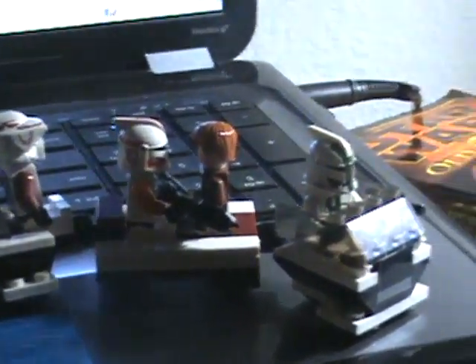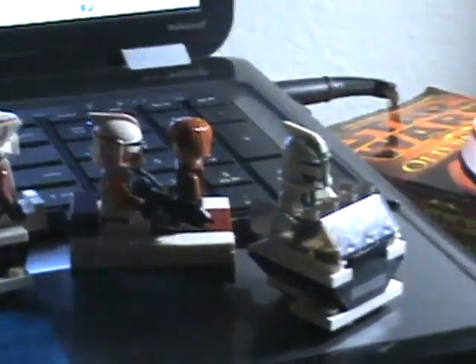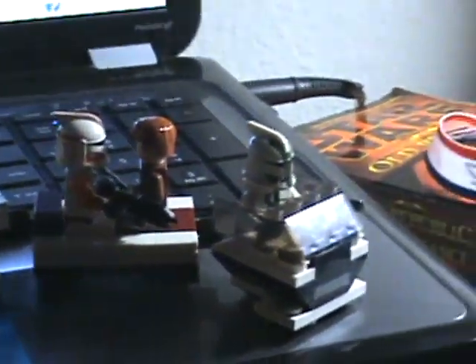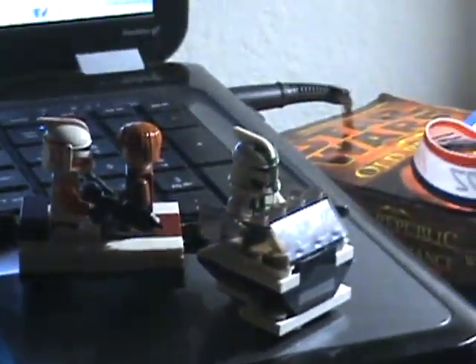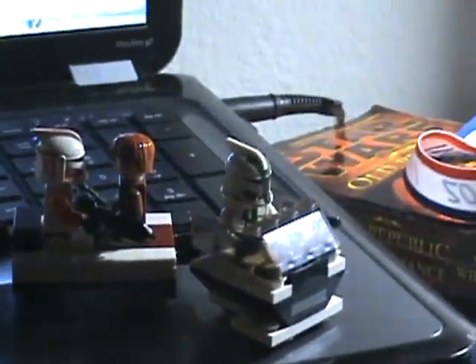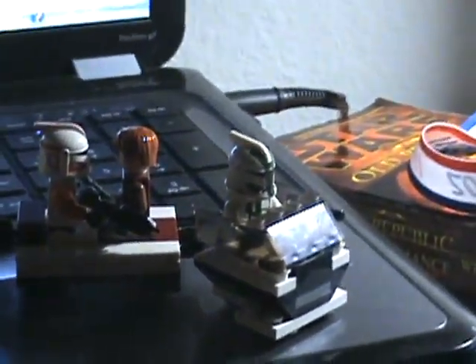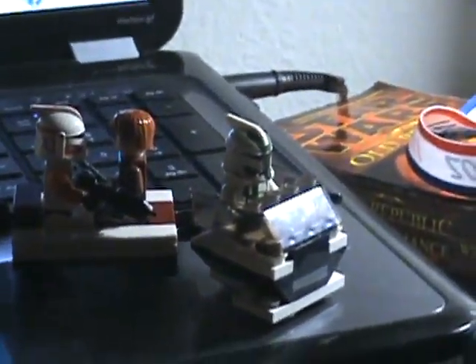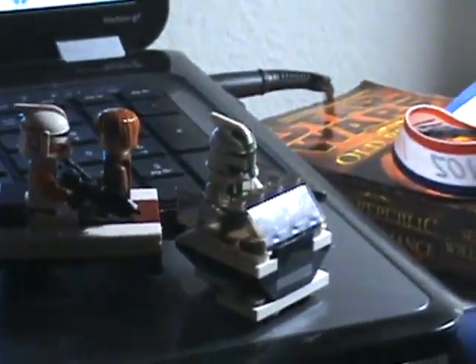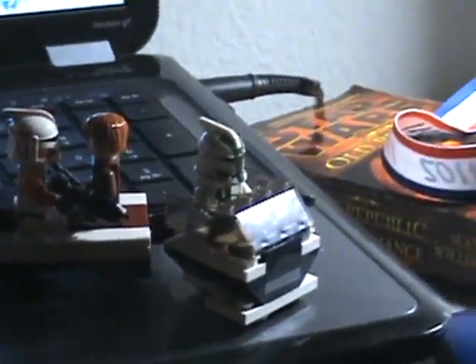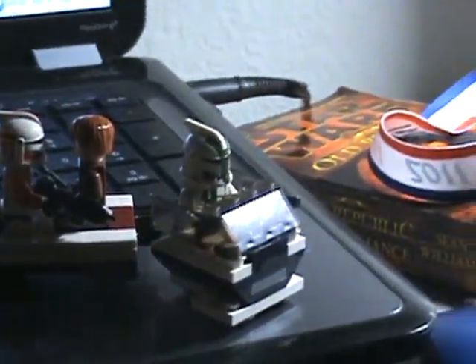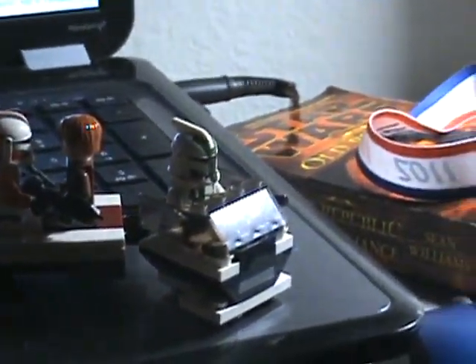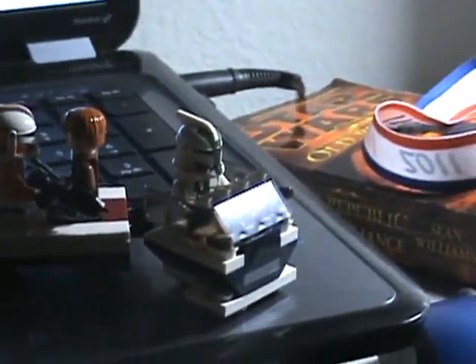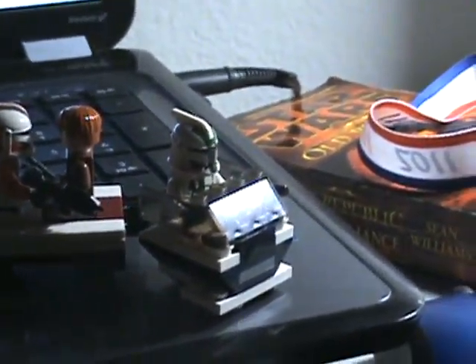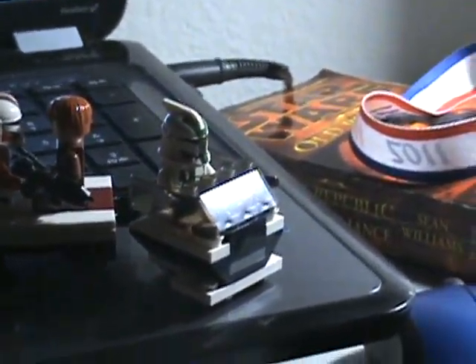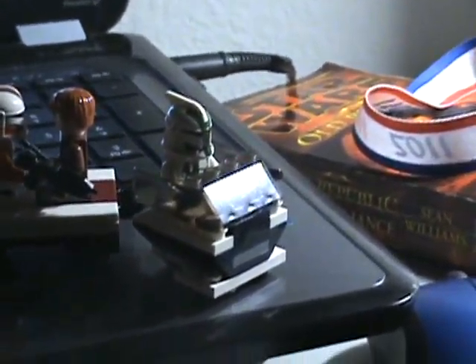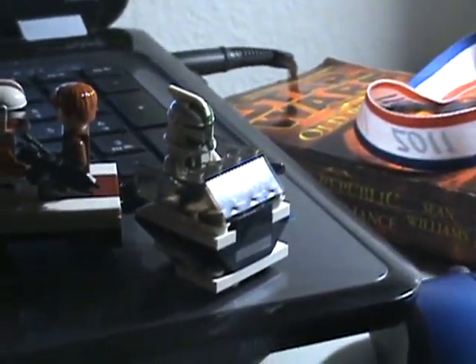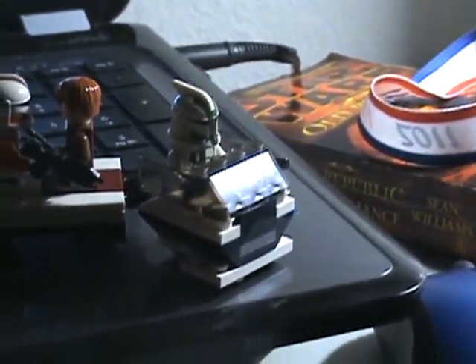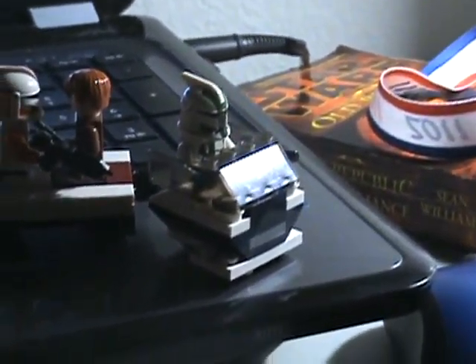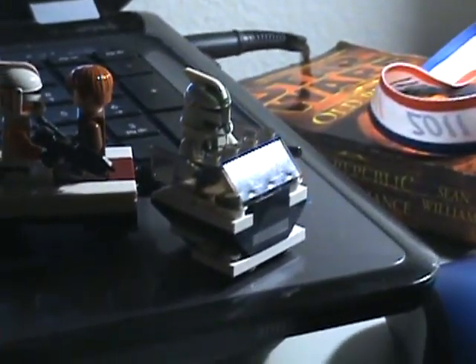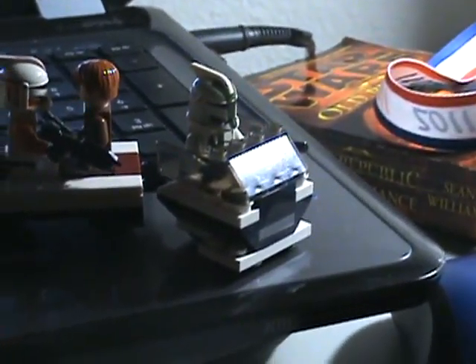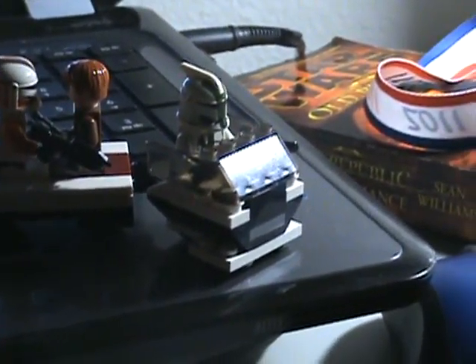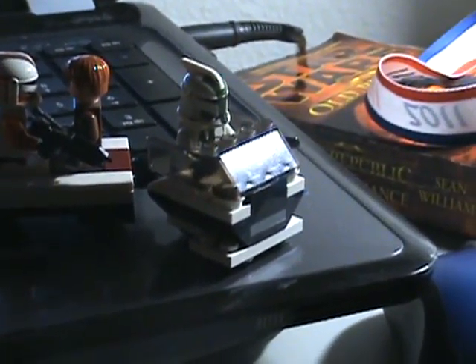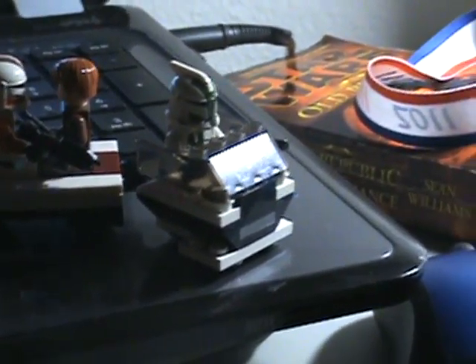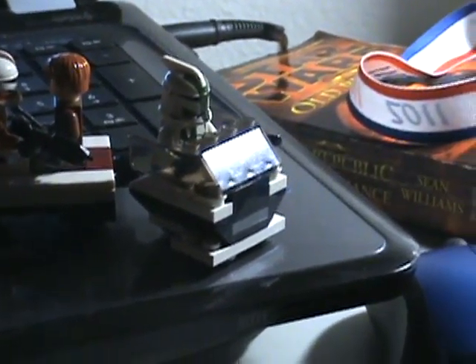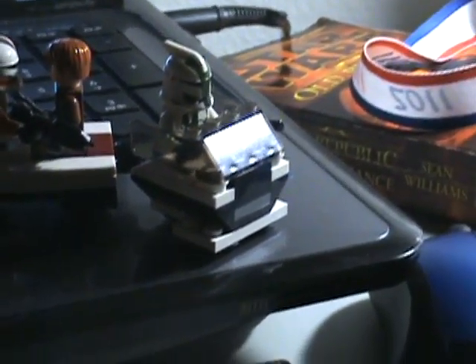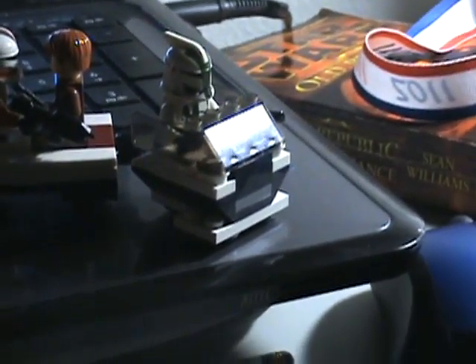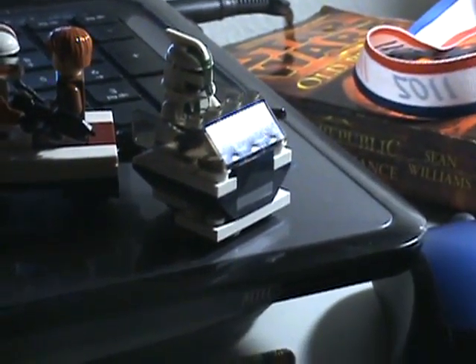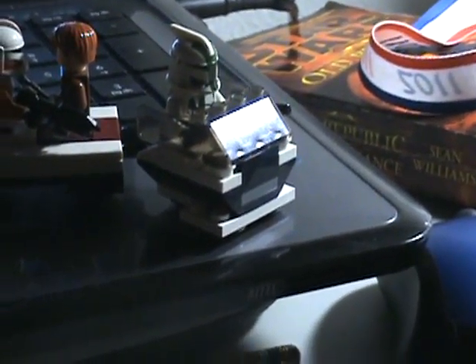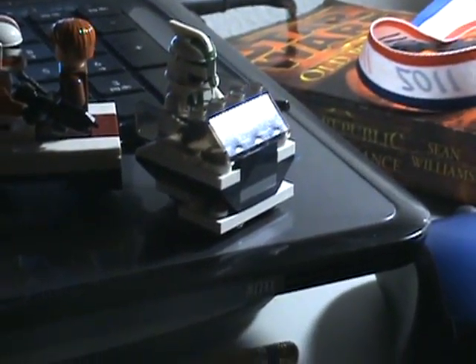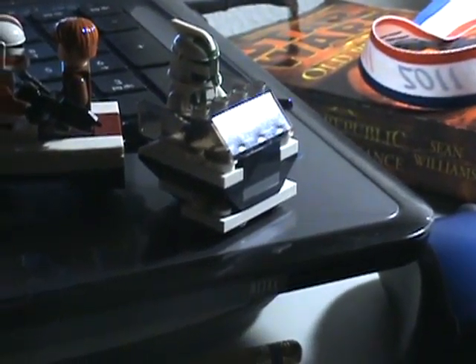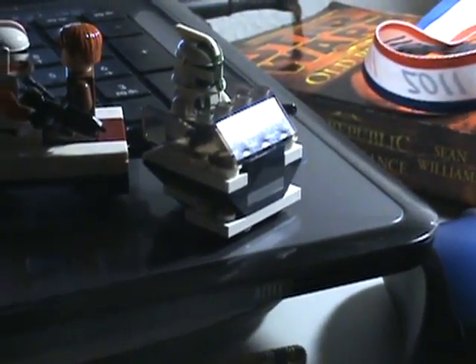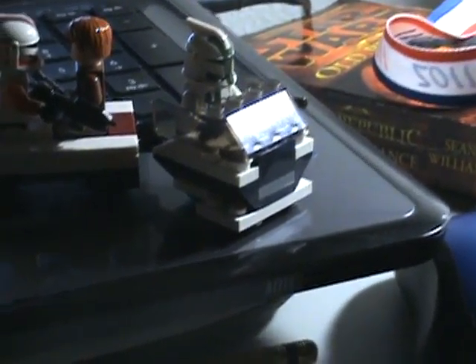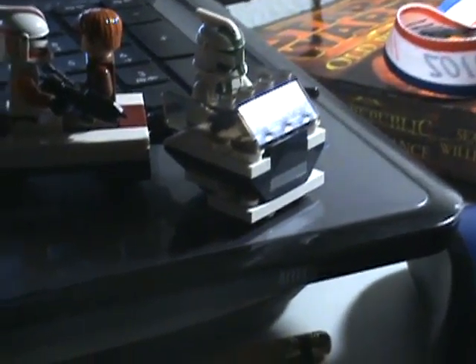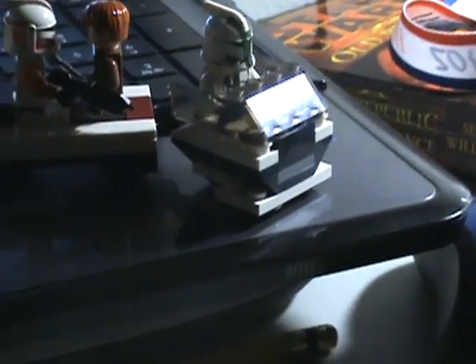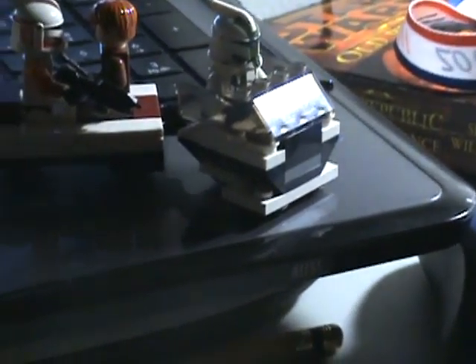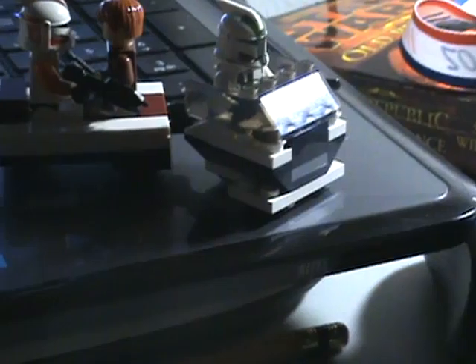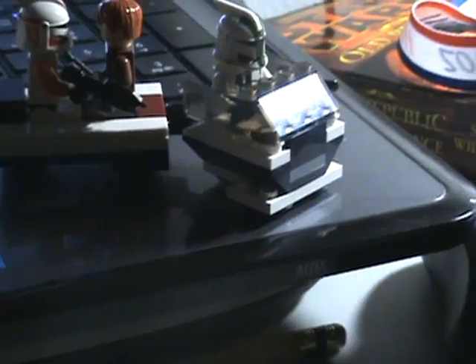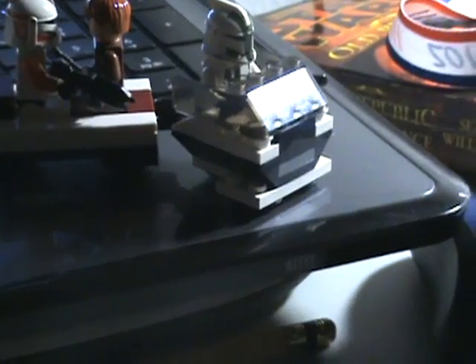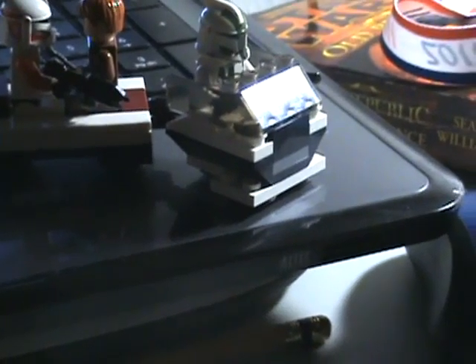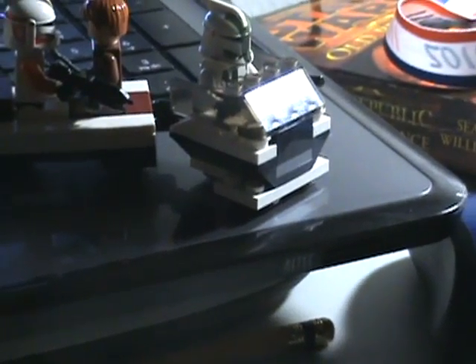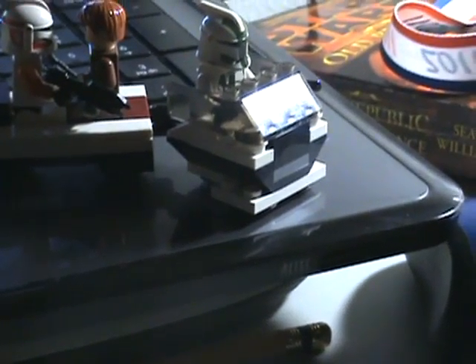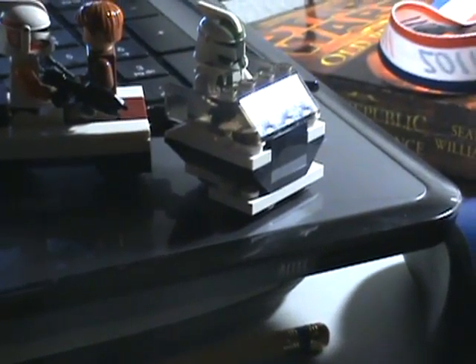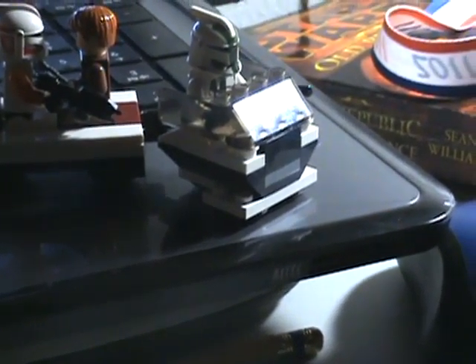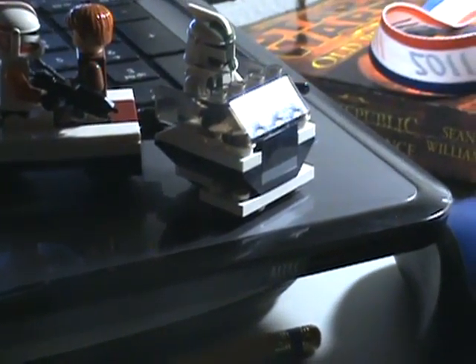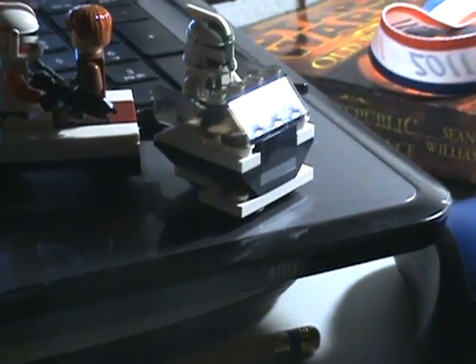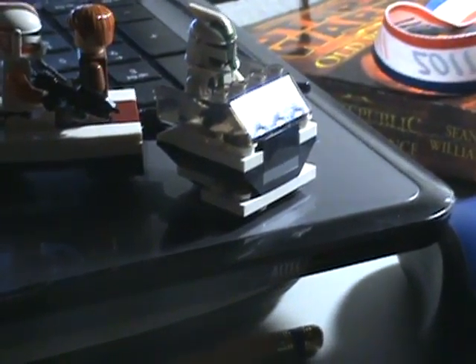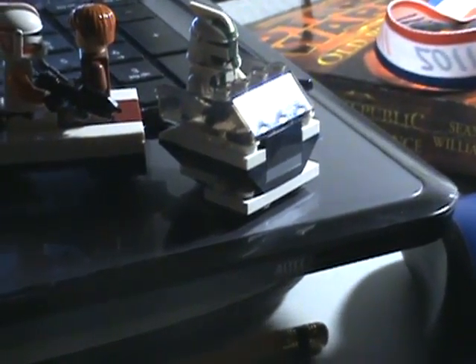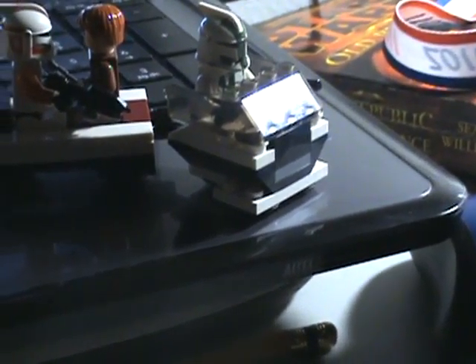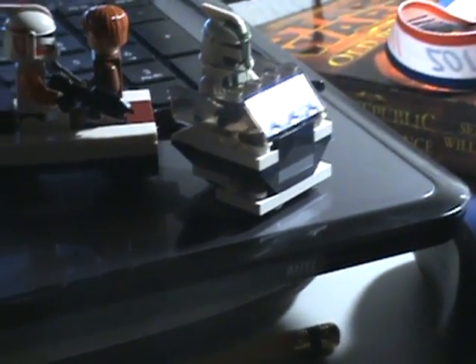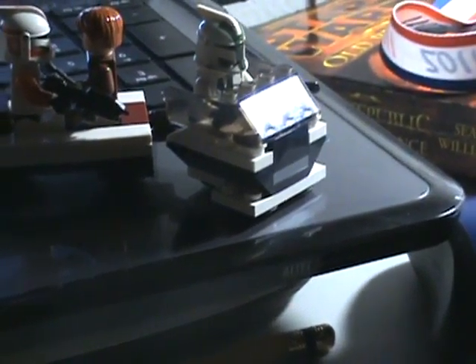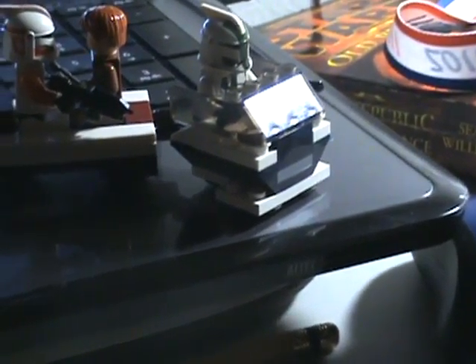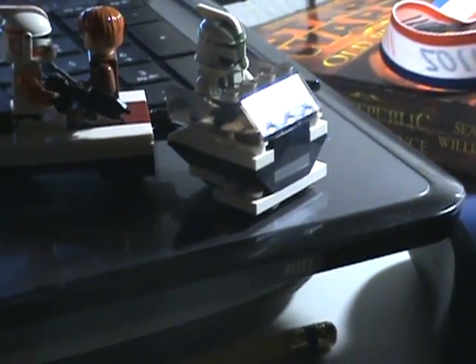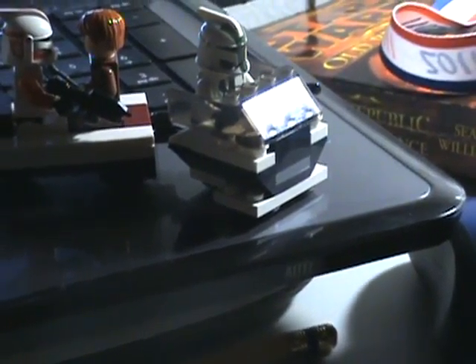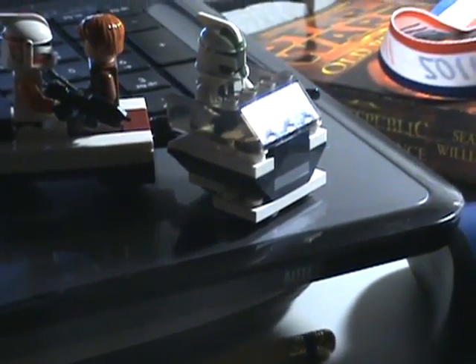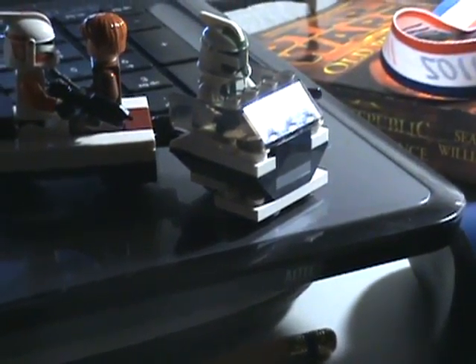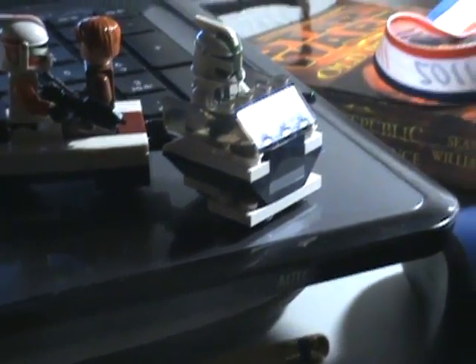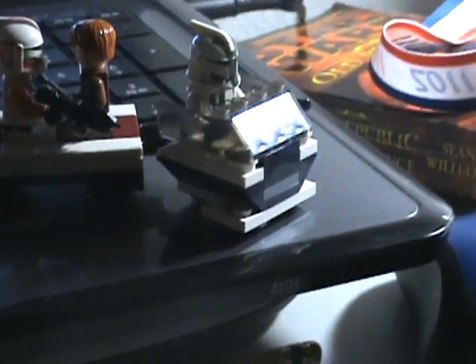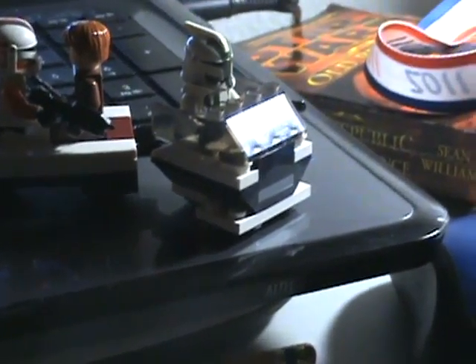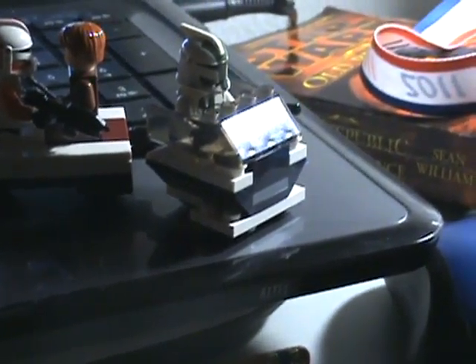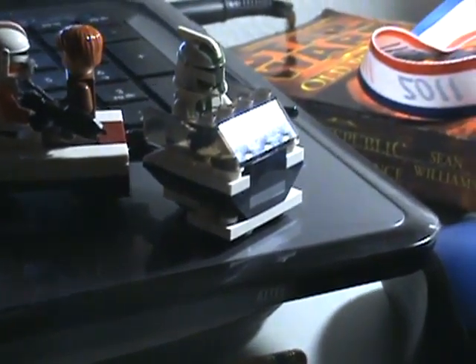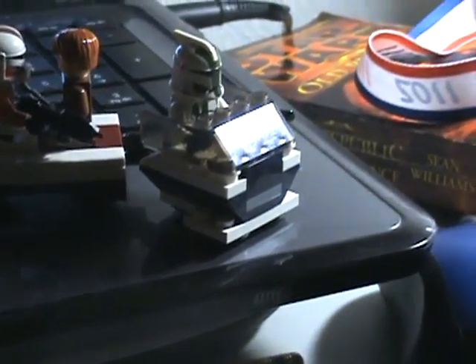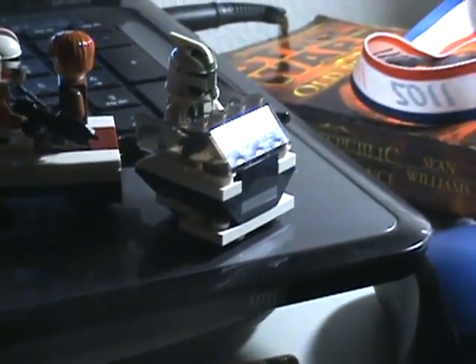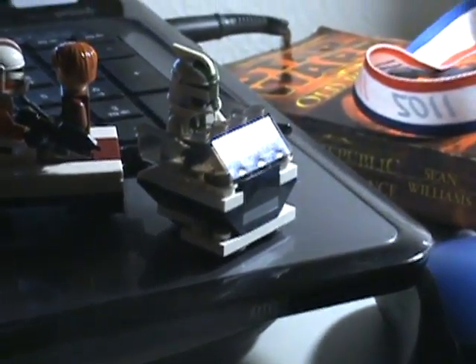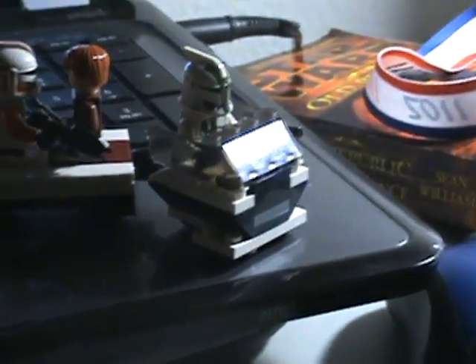Hey guys, it's LordaSnake6 here, and I'm doing a weekly update. This is weekly update 3, I think.